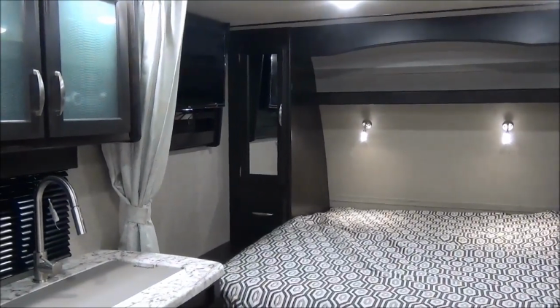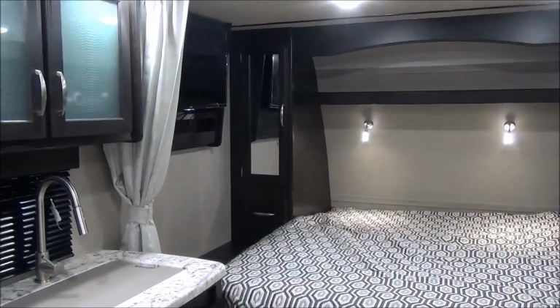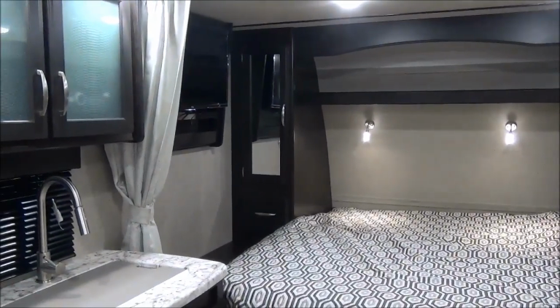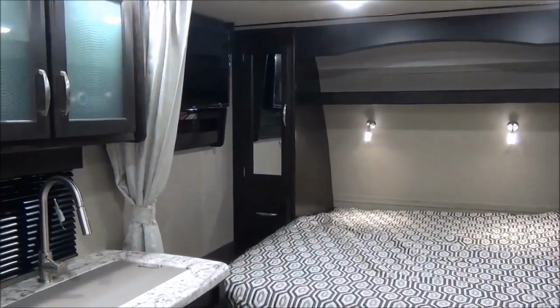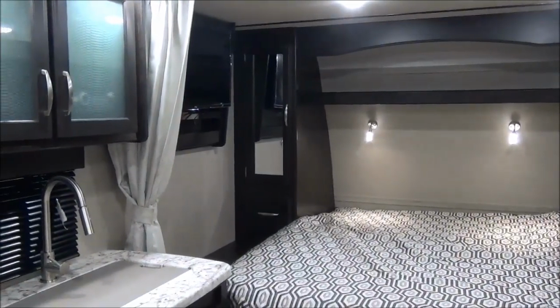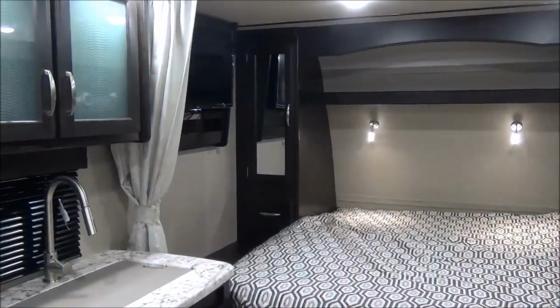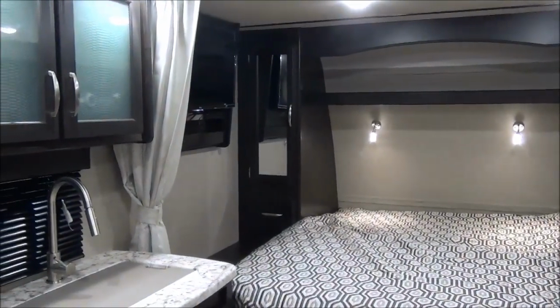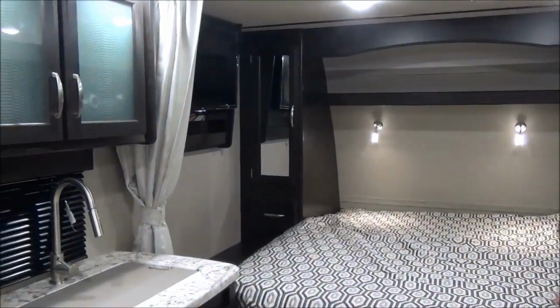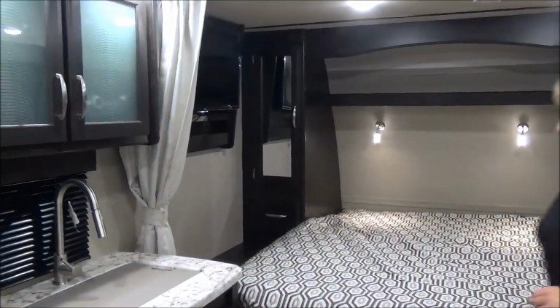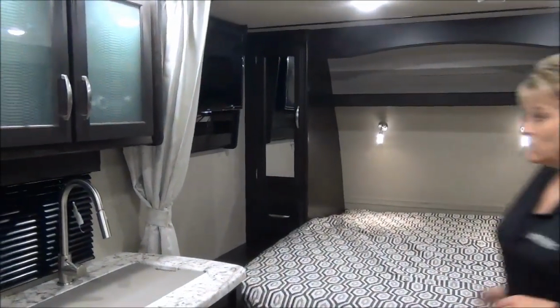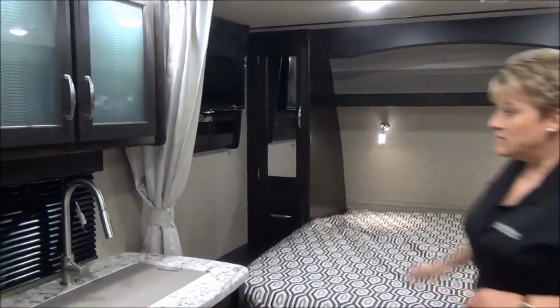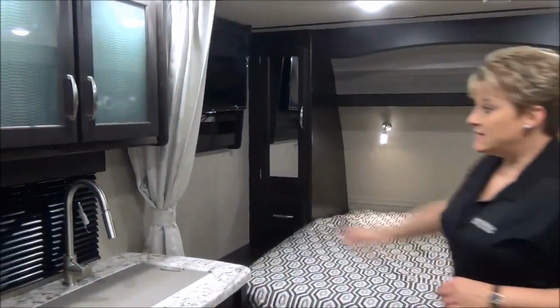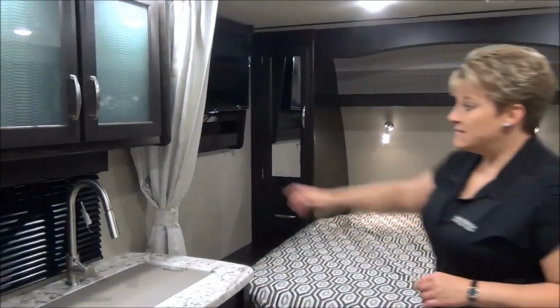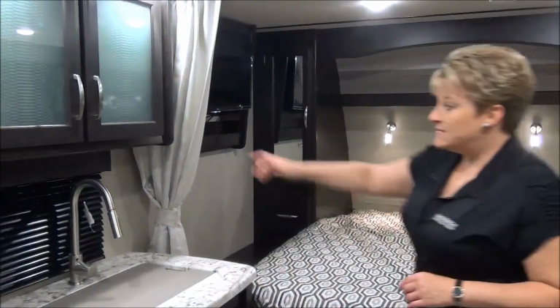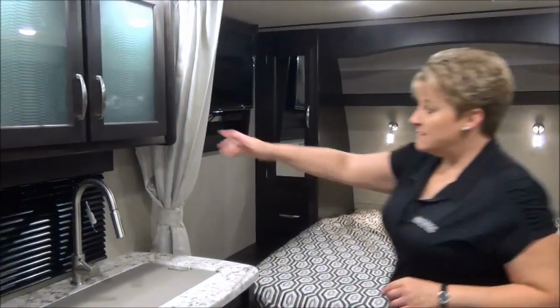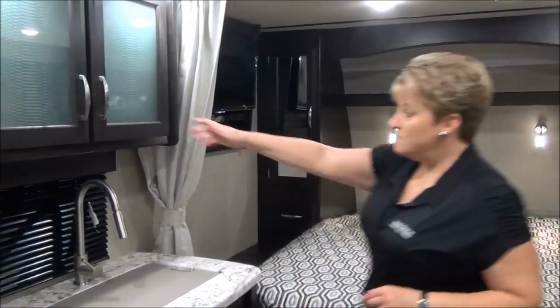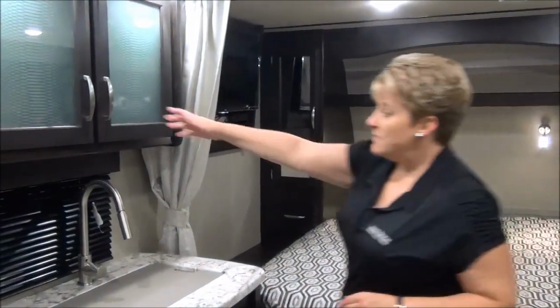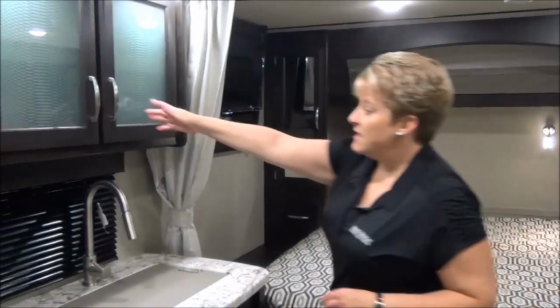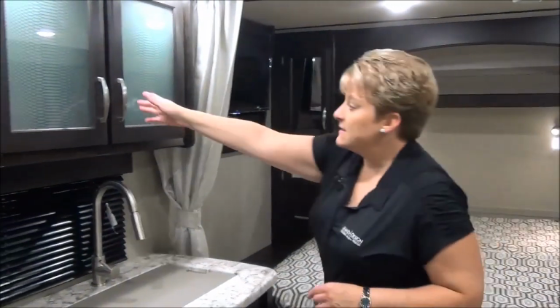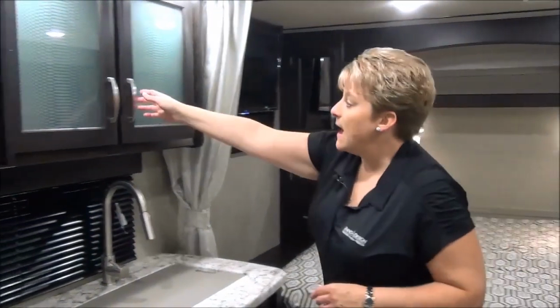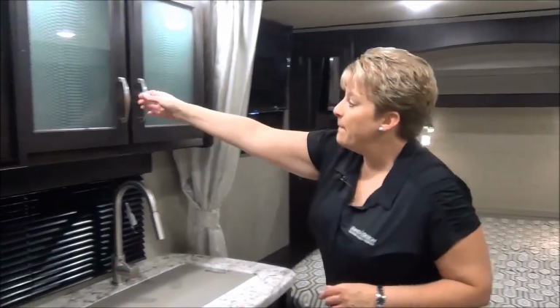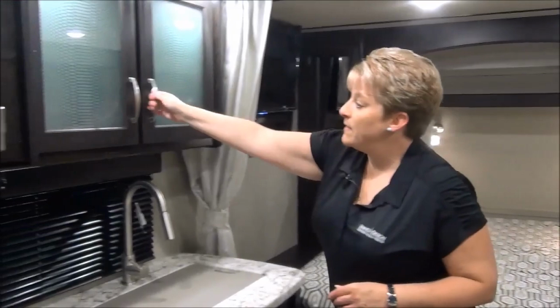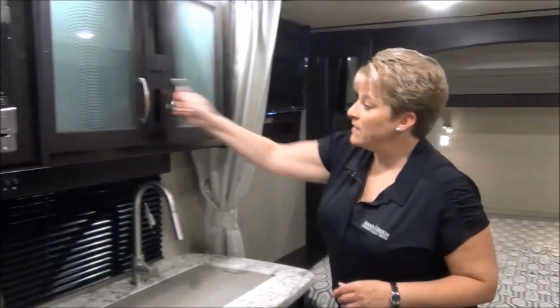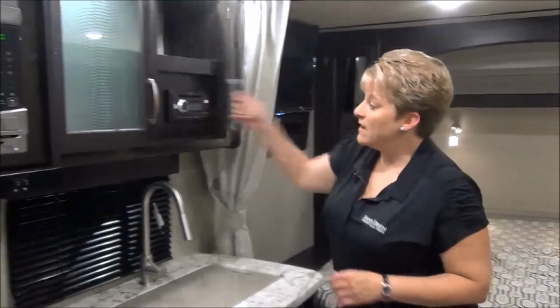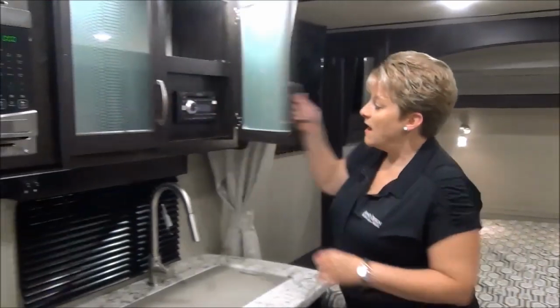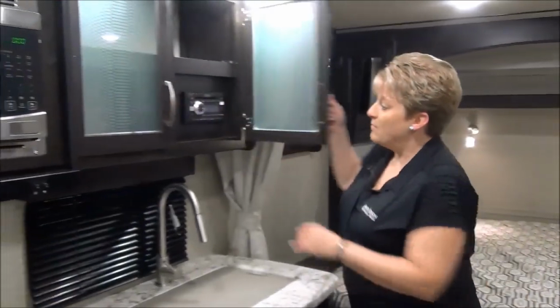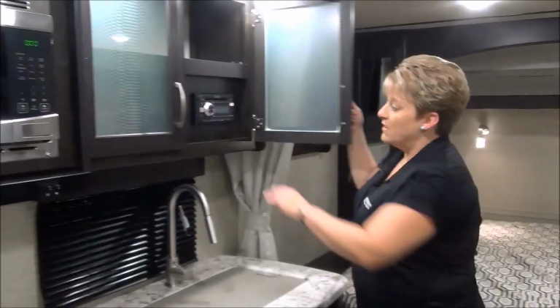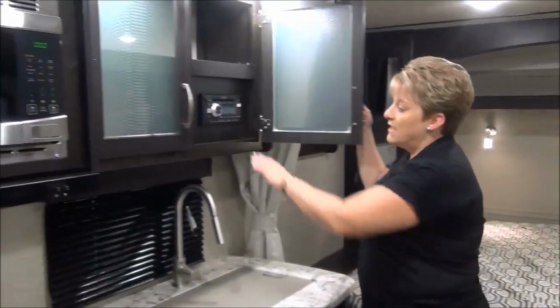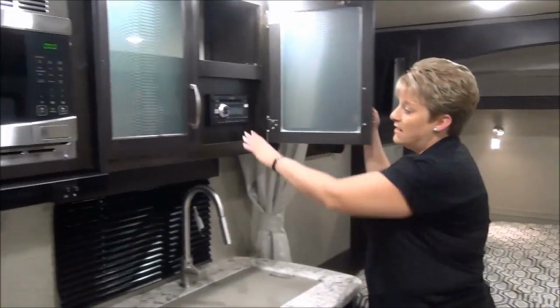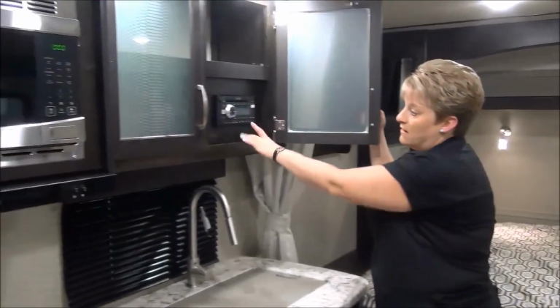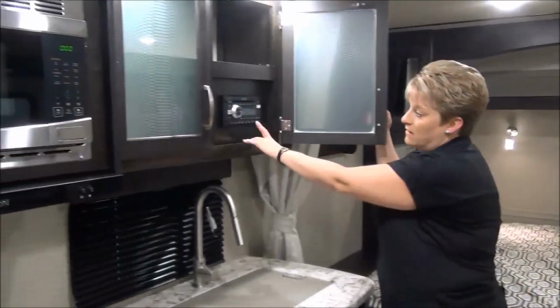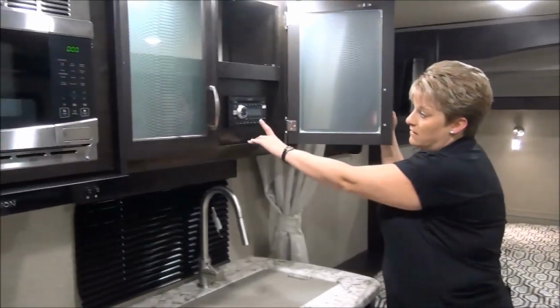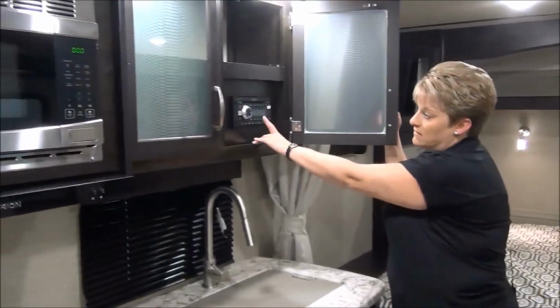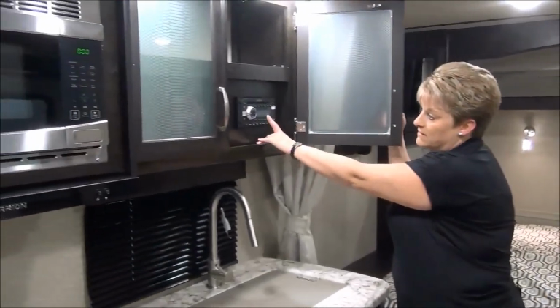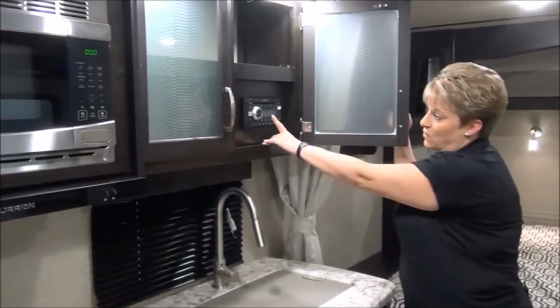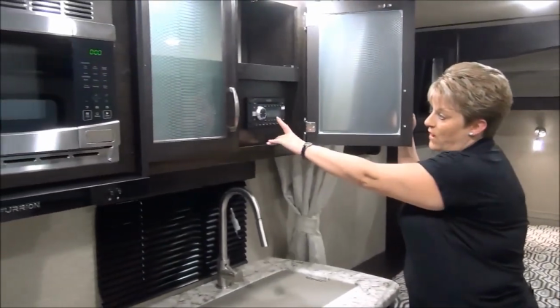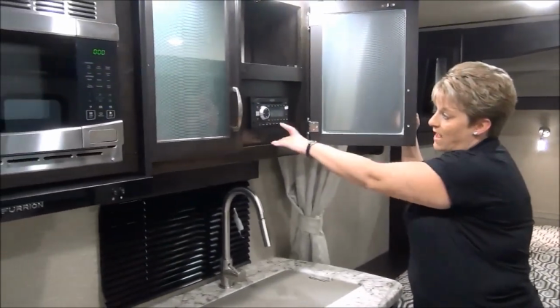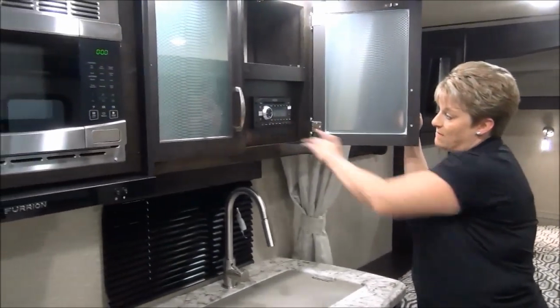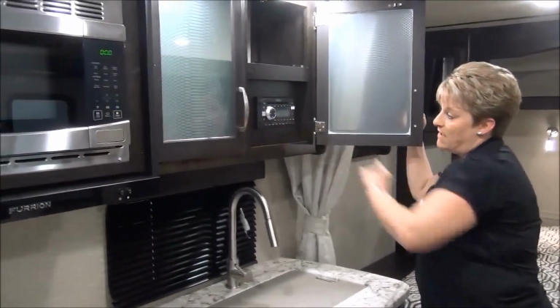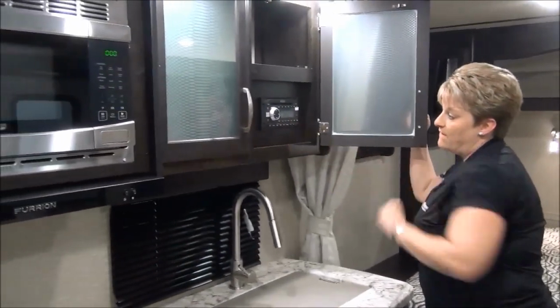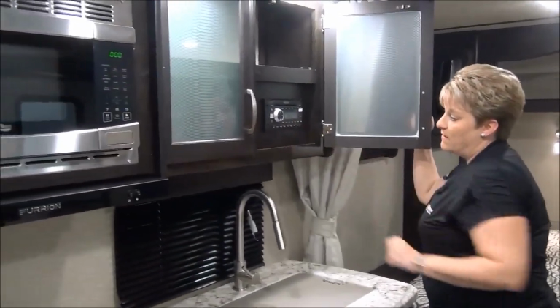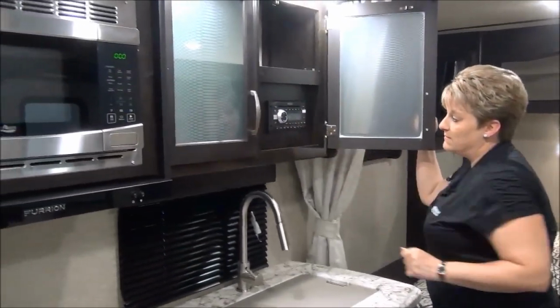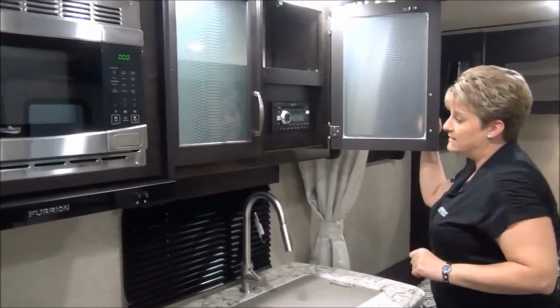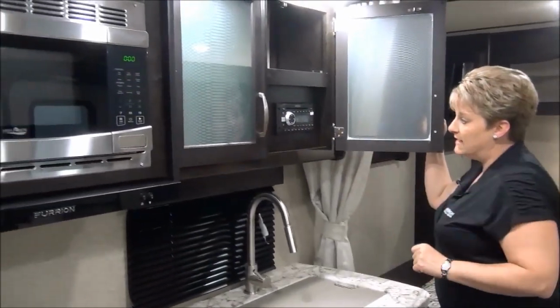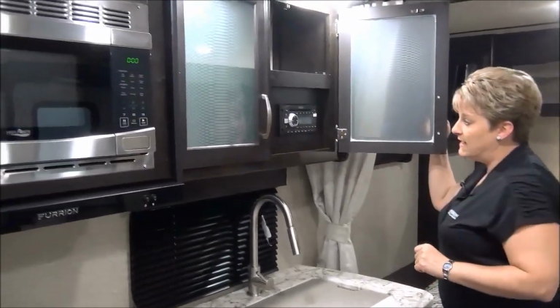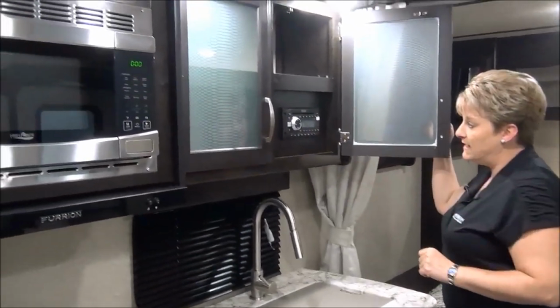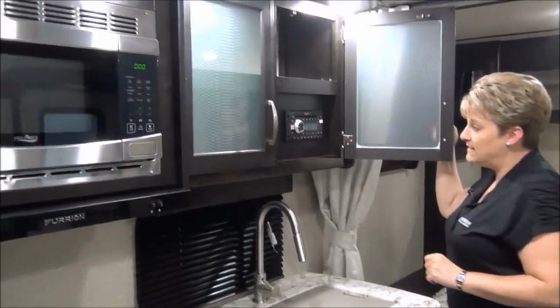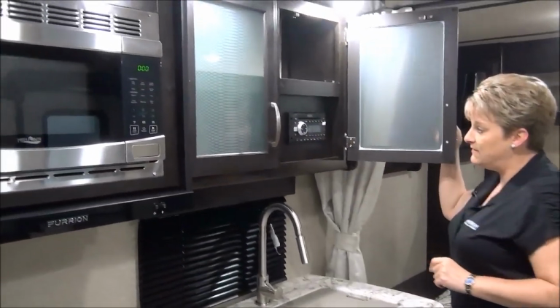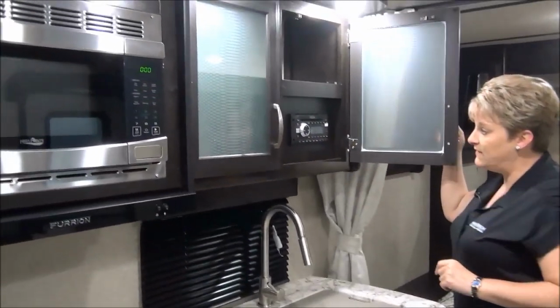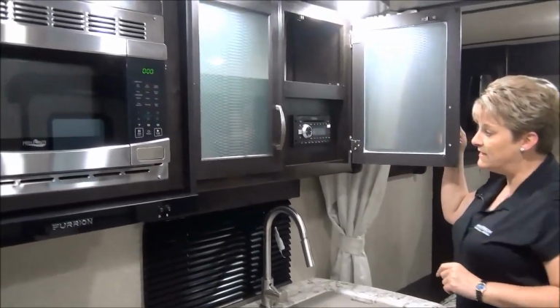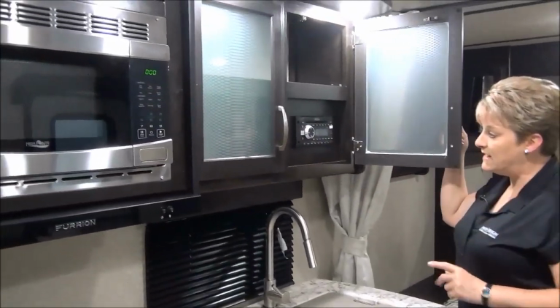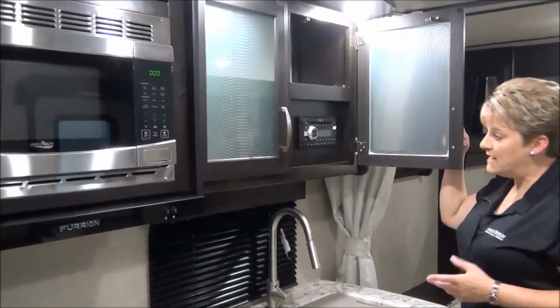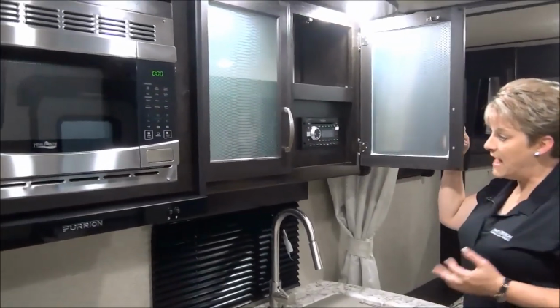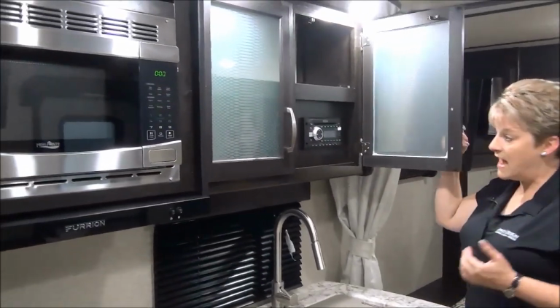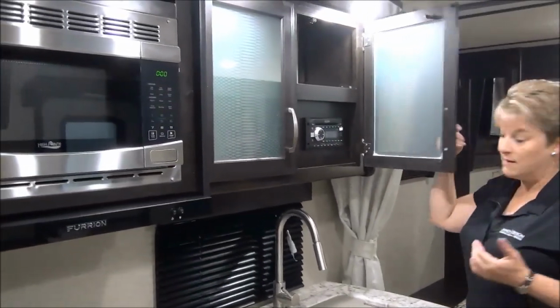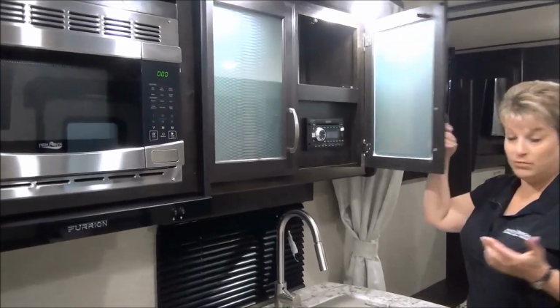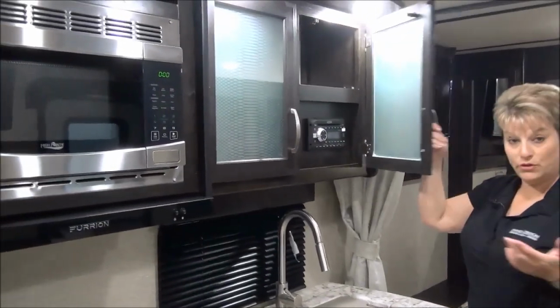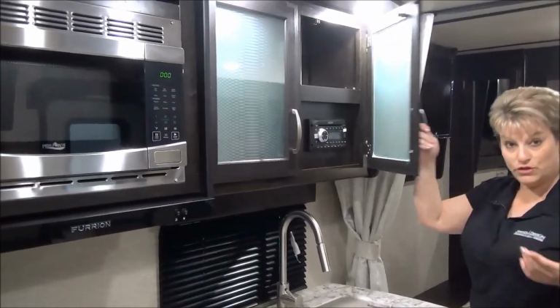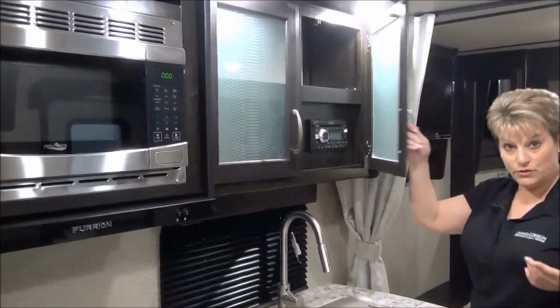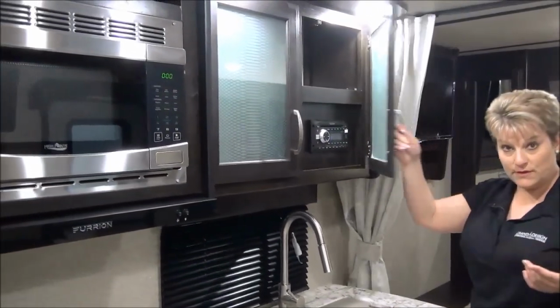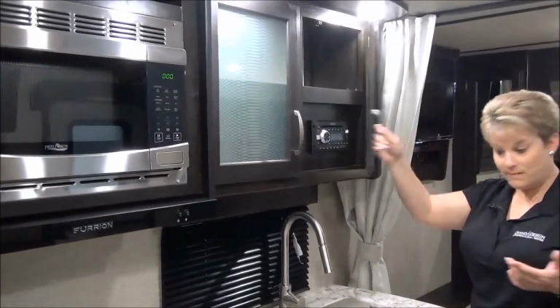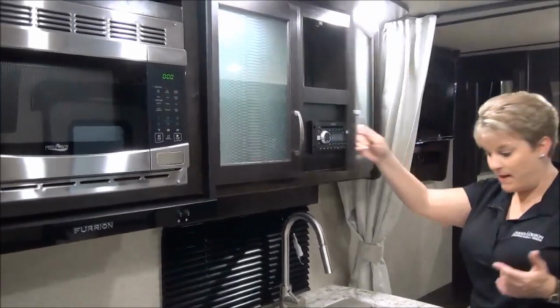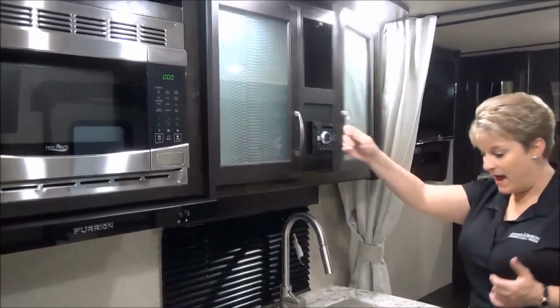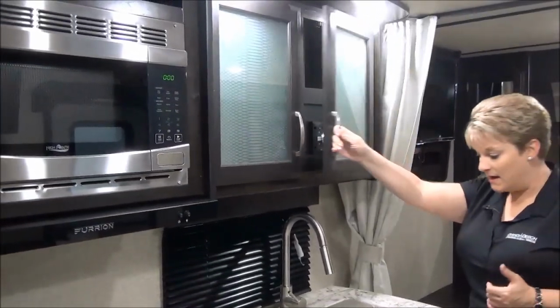The stereo system is up in the cupboard — AM, FM, CD, DVD, and Bluetooth compatible.